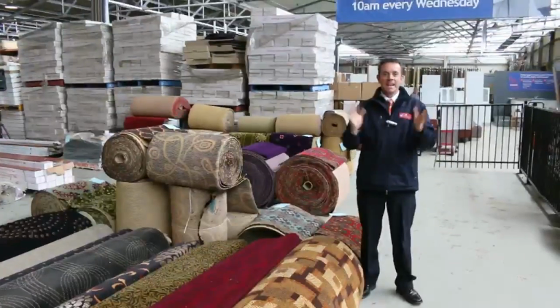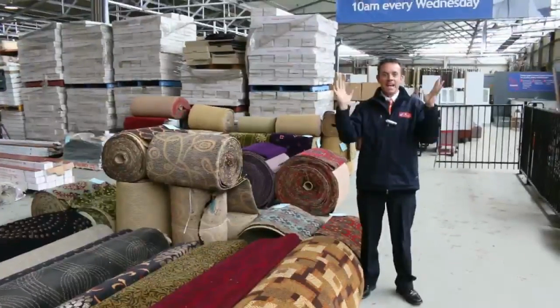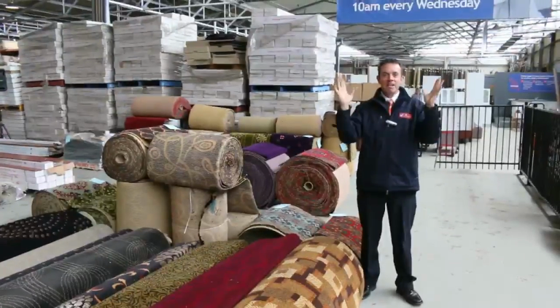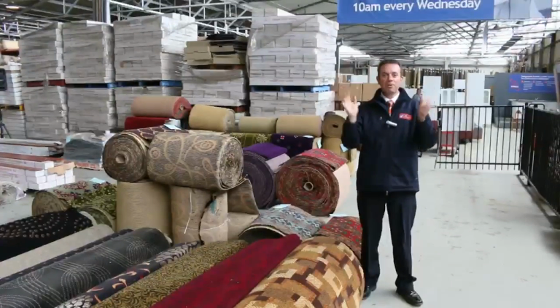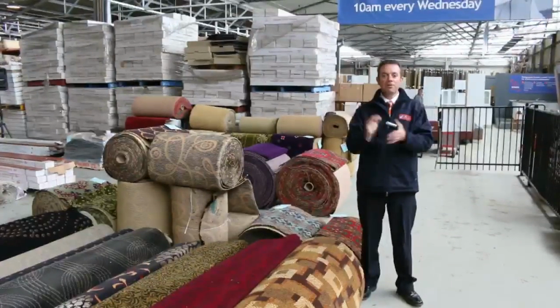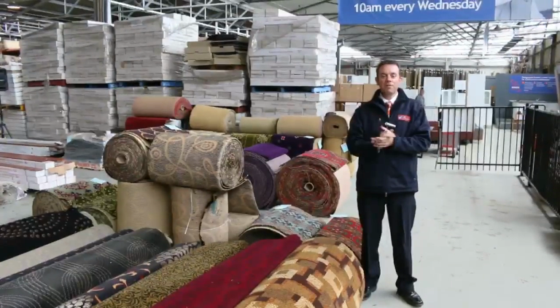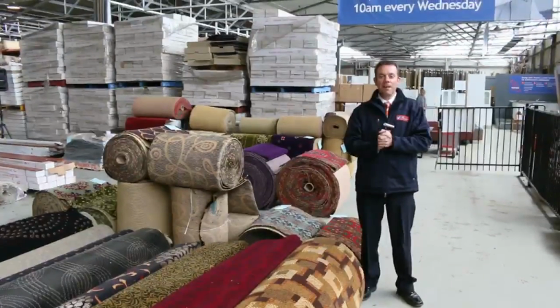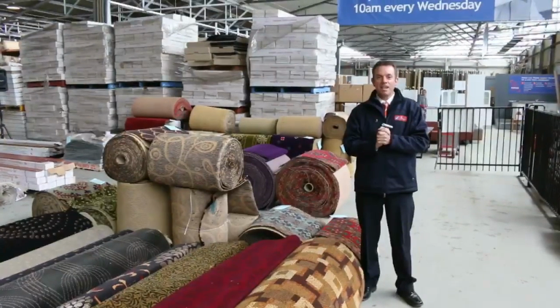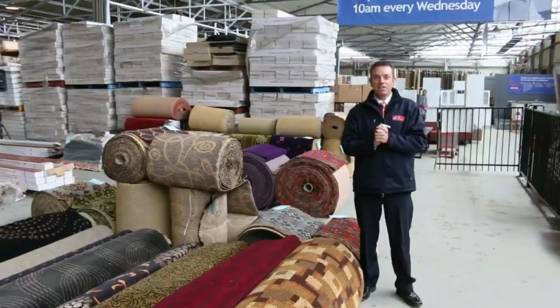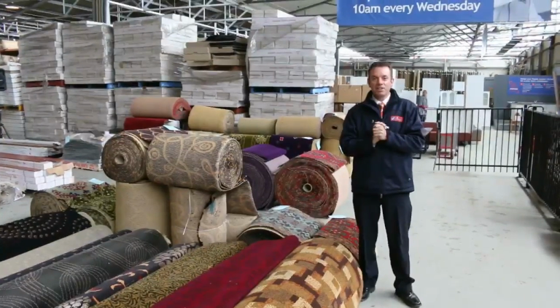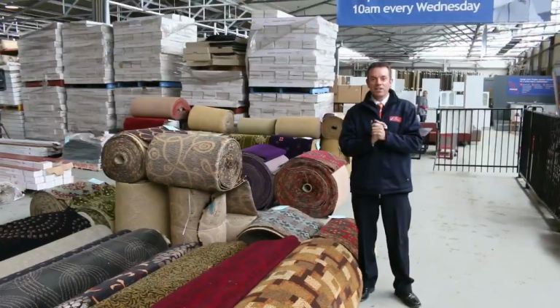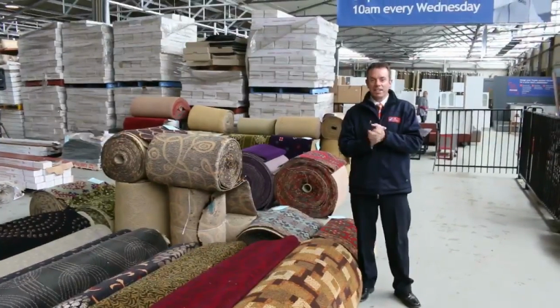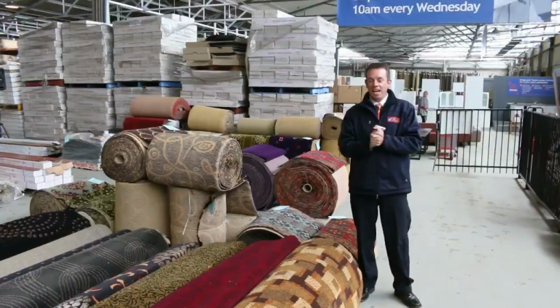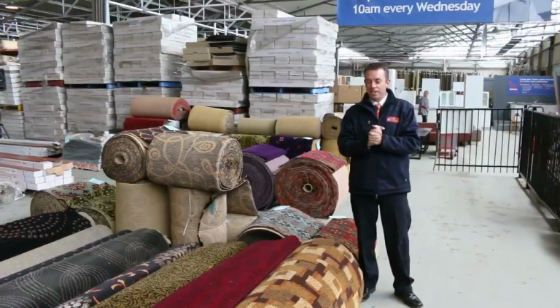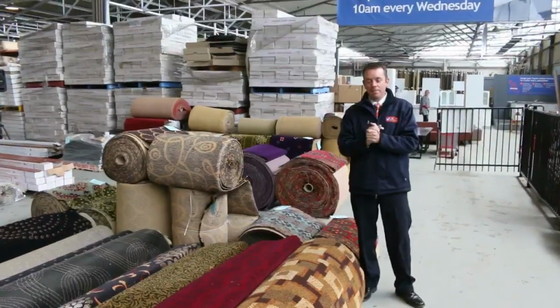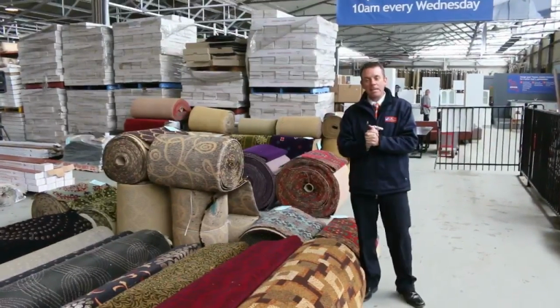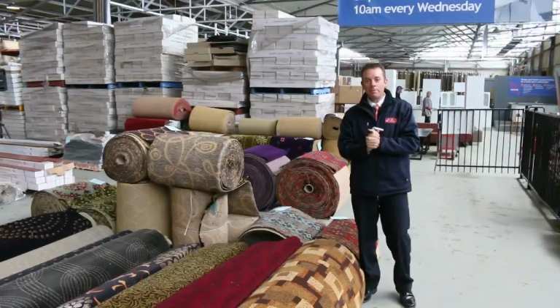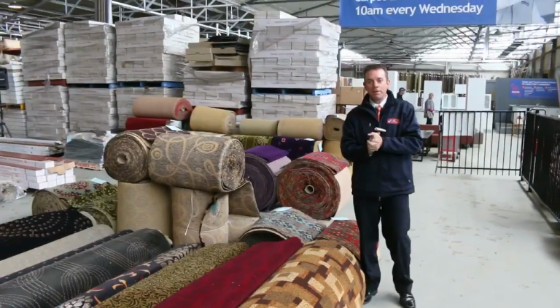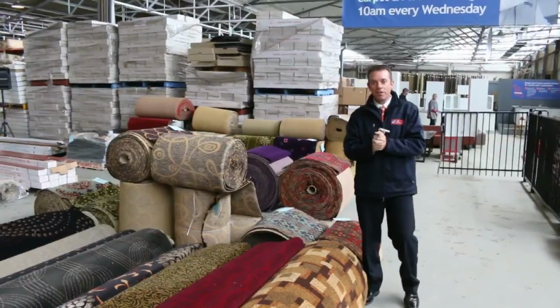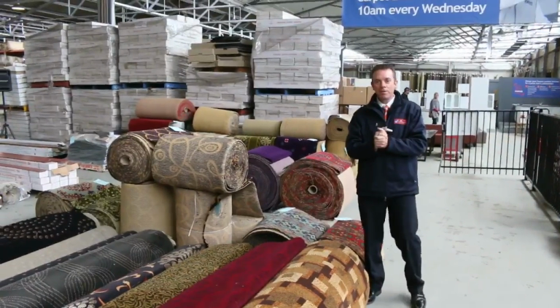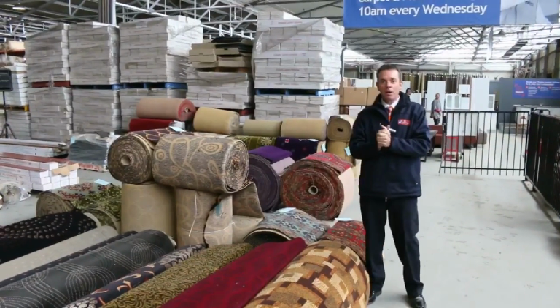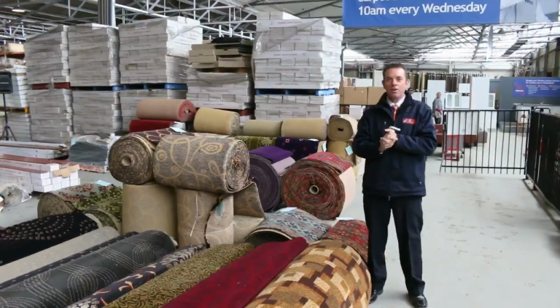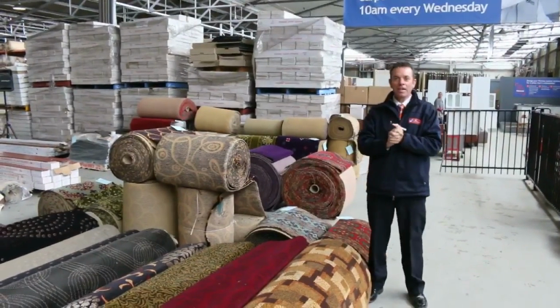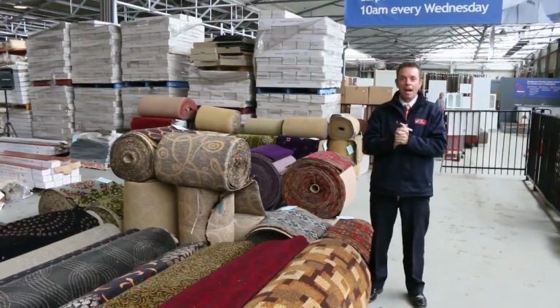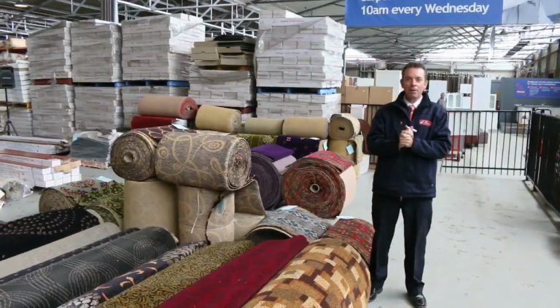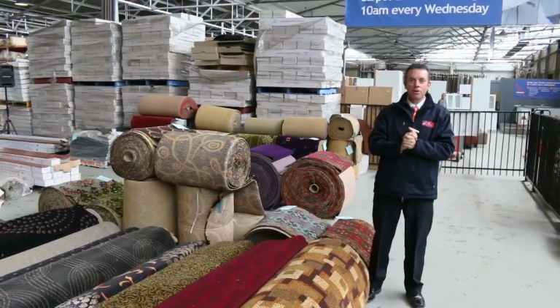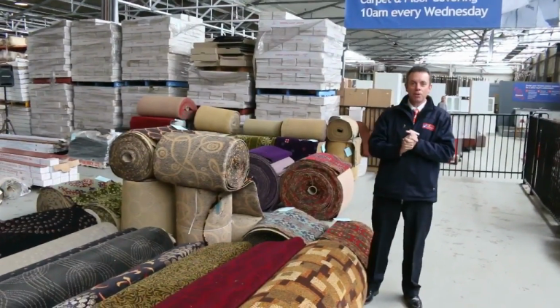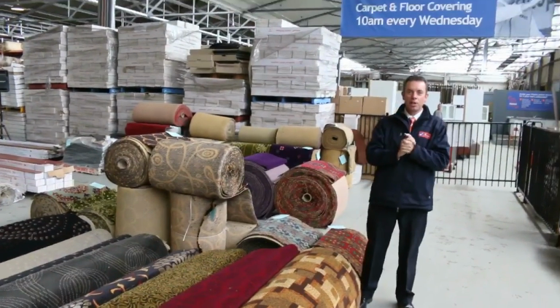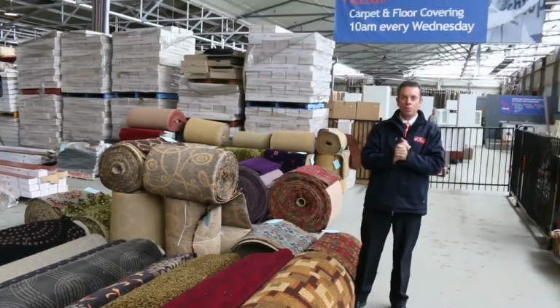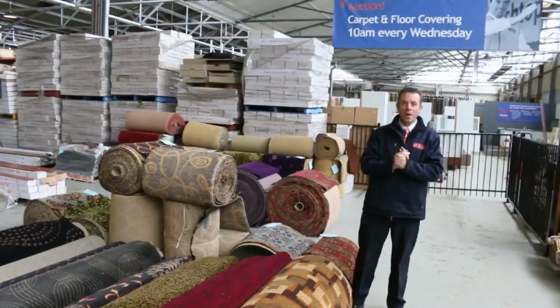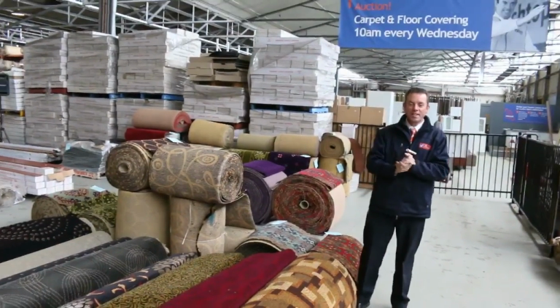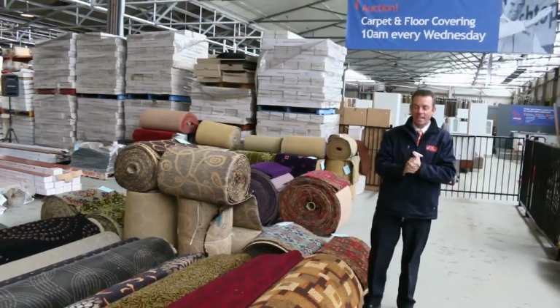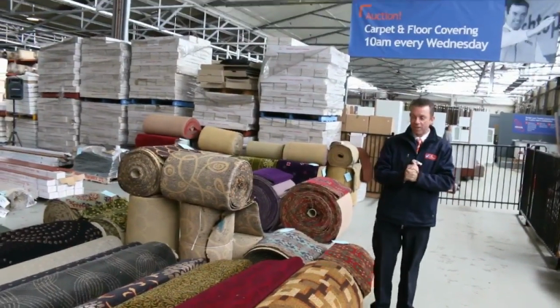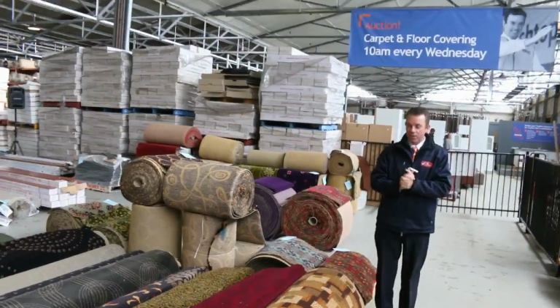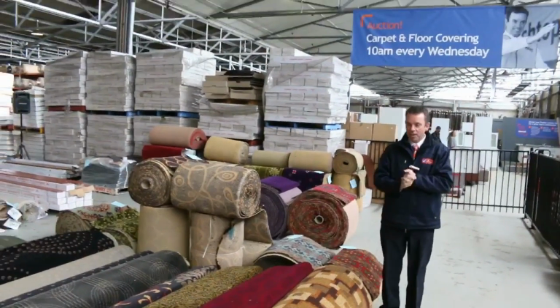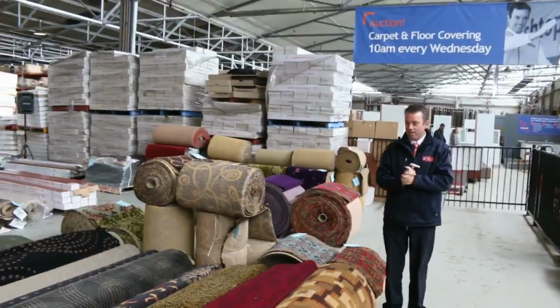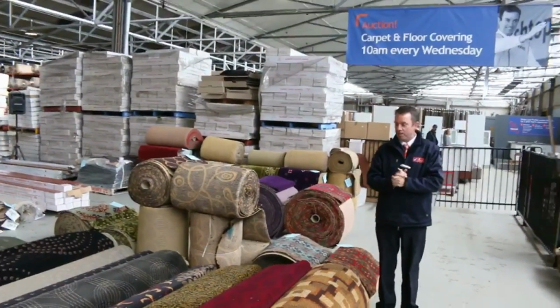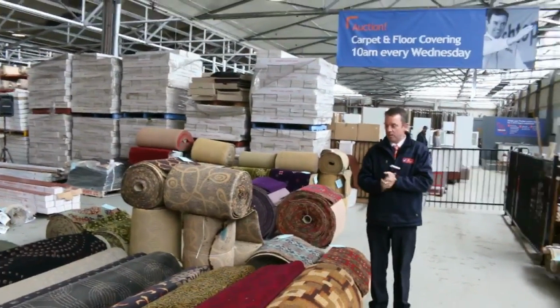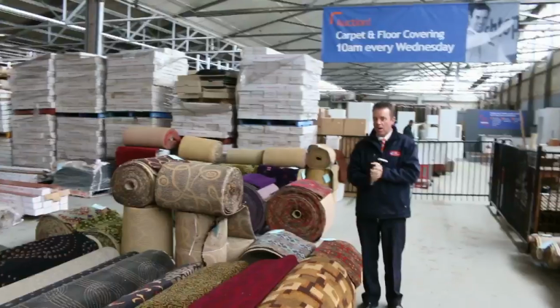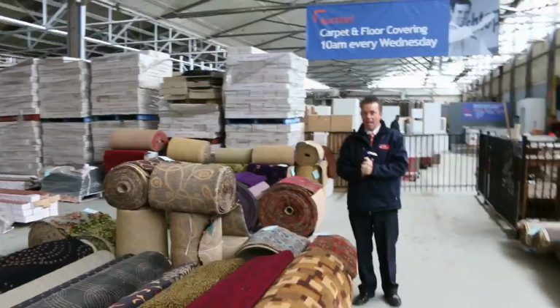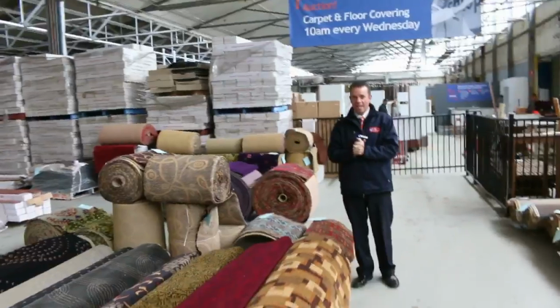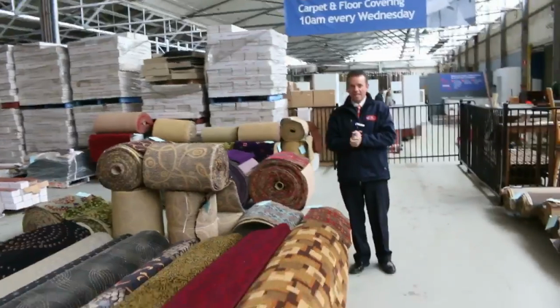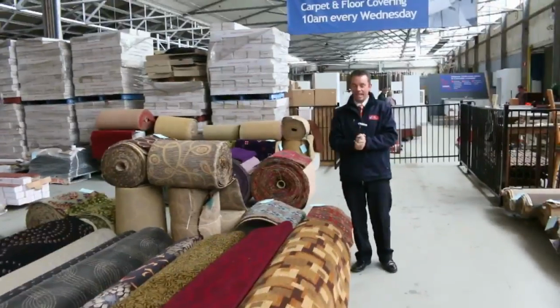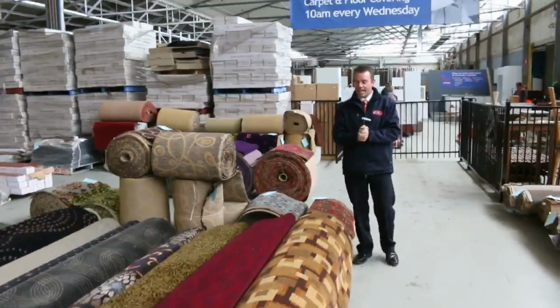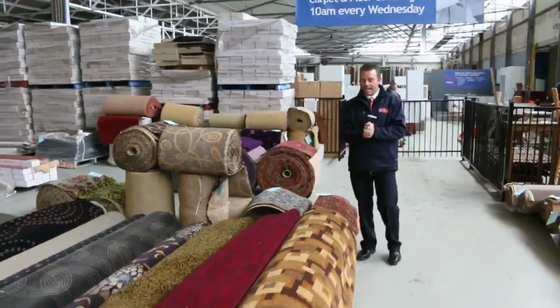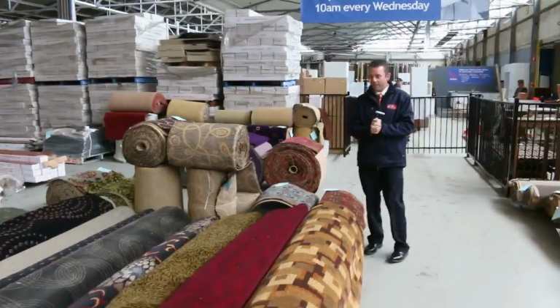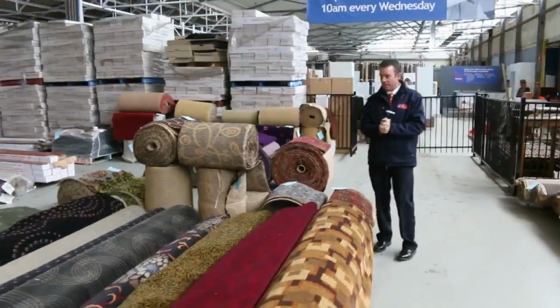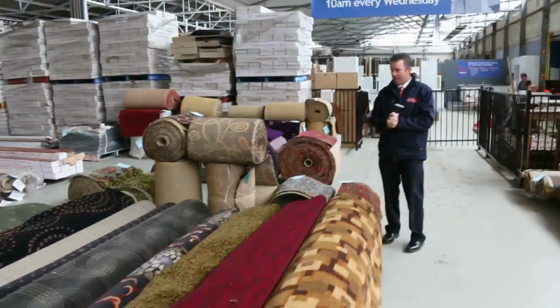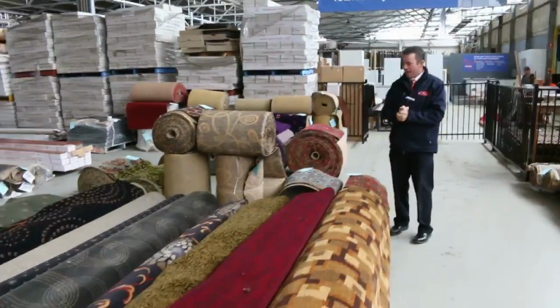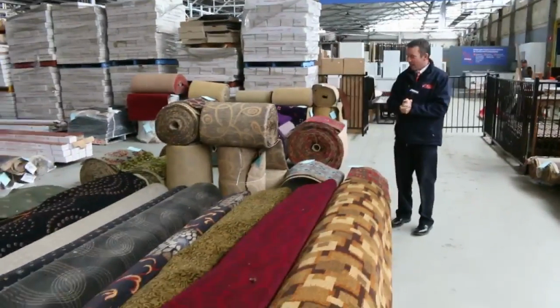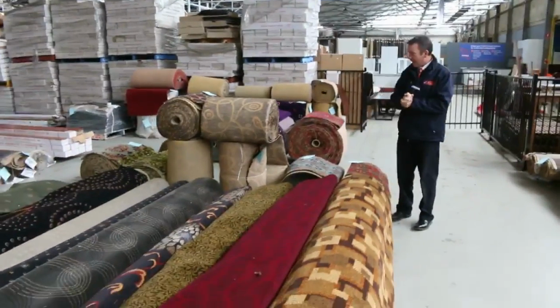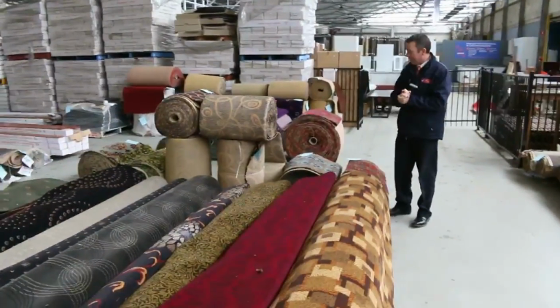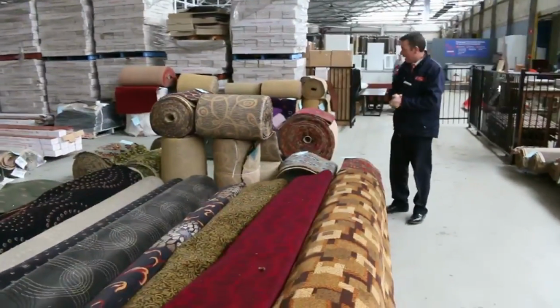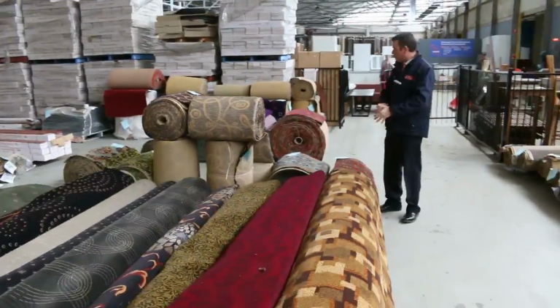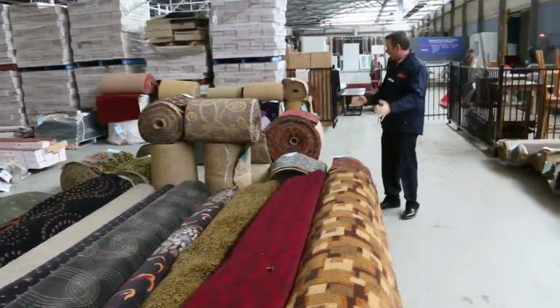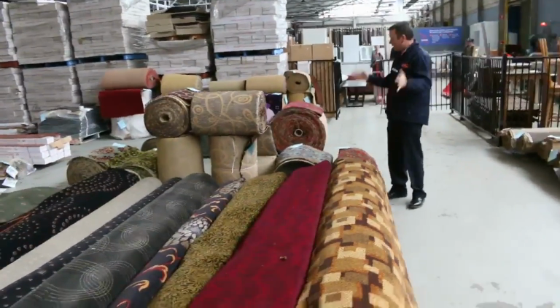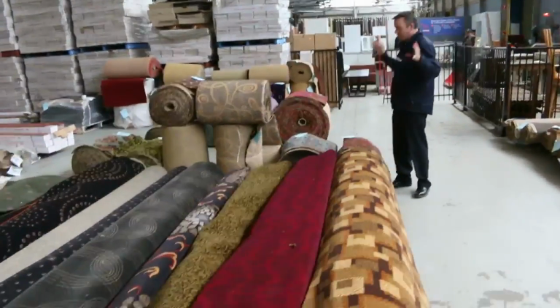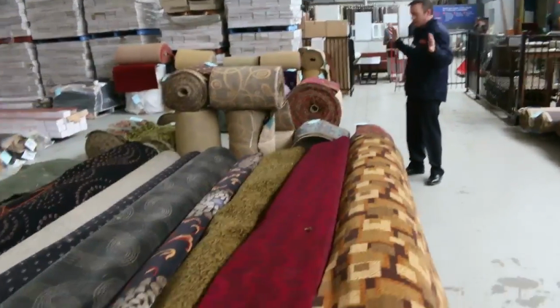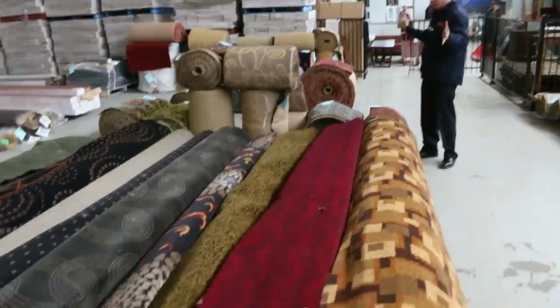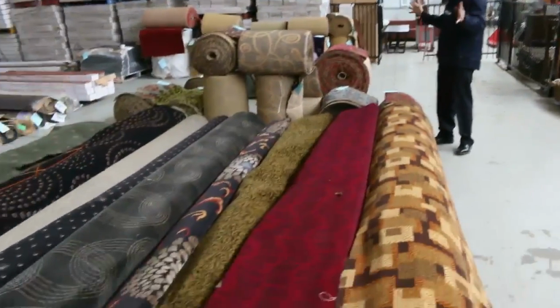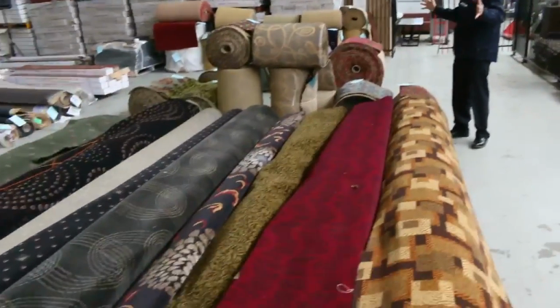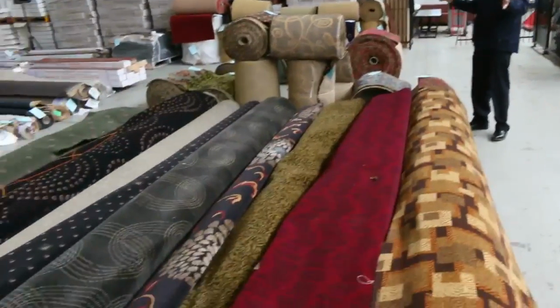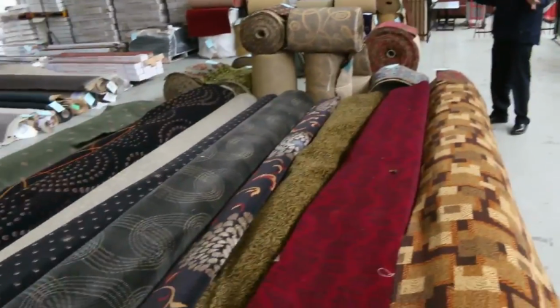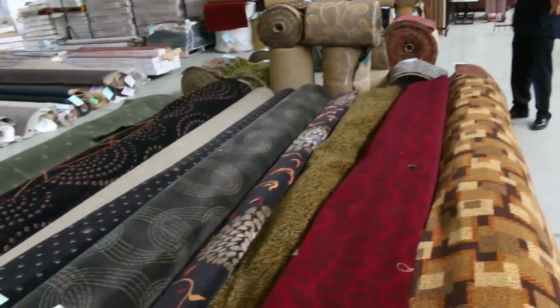G'day, I'm John from Fowles Auctions and Sales. I'm here to preview tomorrow's carpet auction. It's Wednesday the 13th of July at 10am. Okay, well have a look at what we've got.